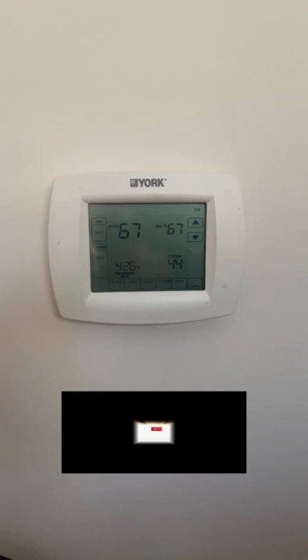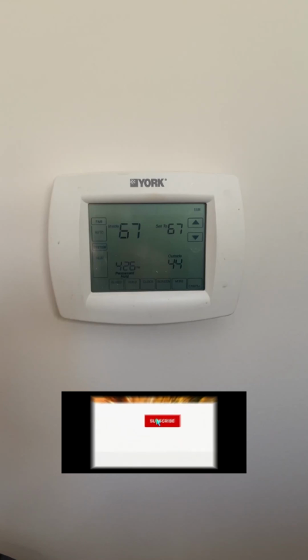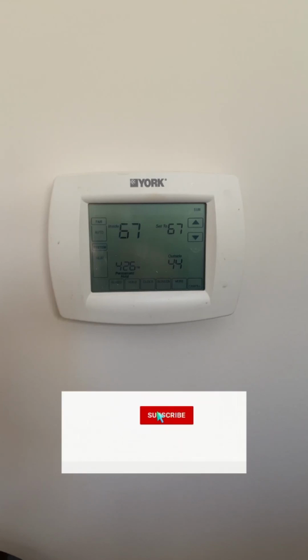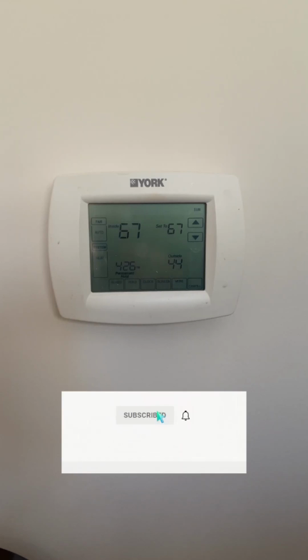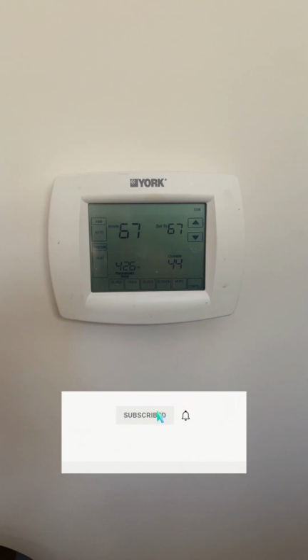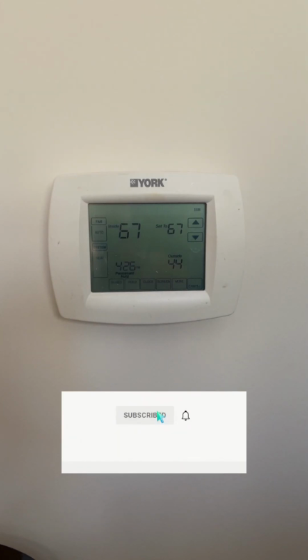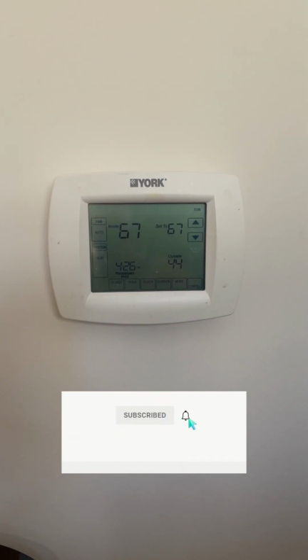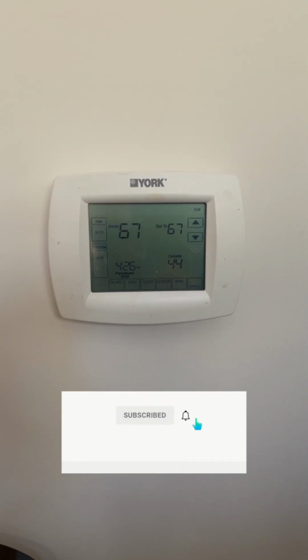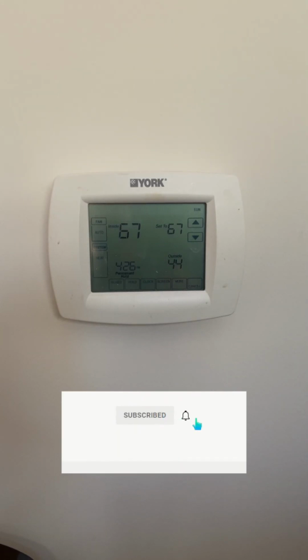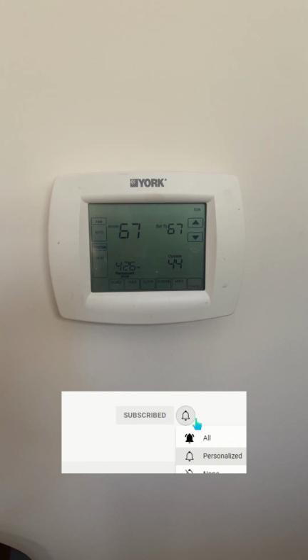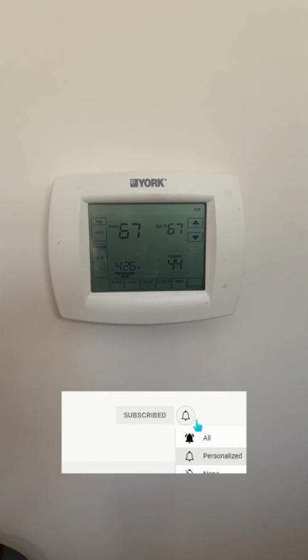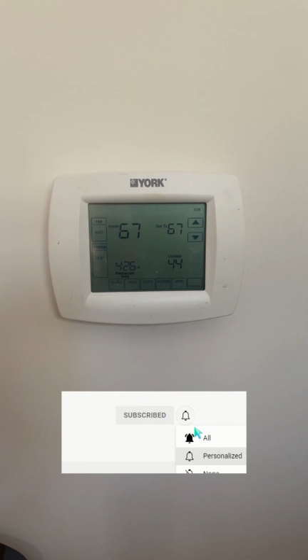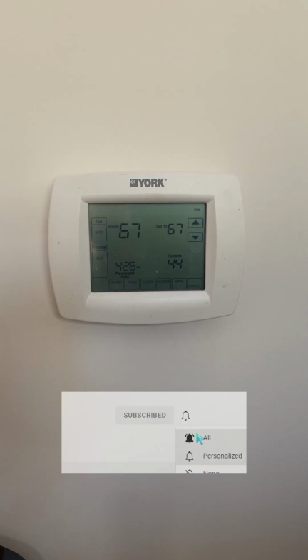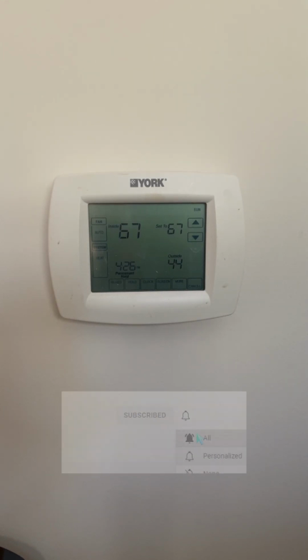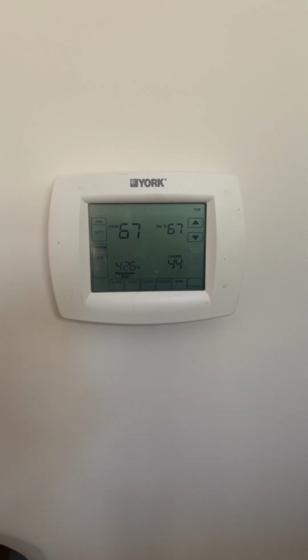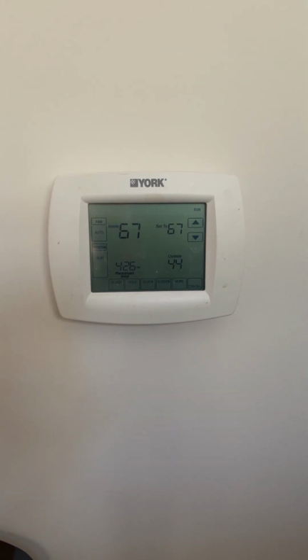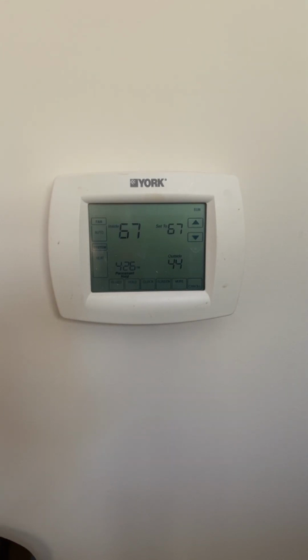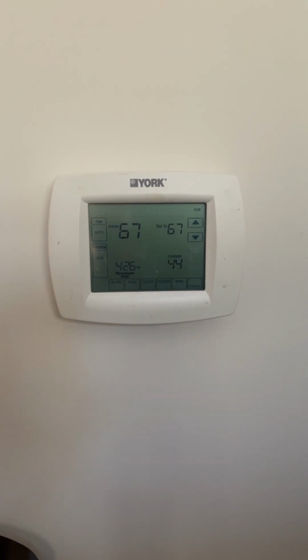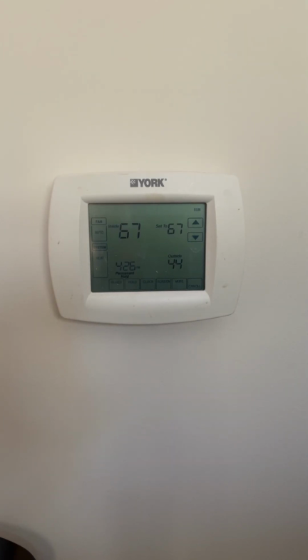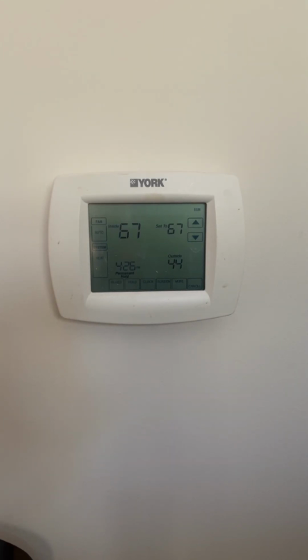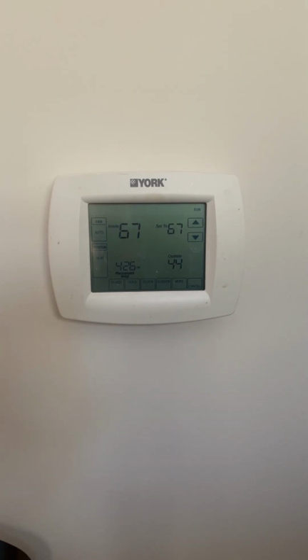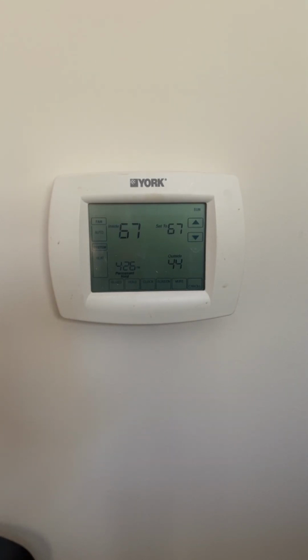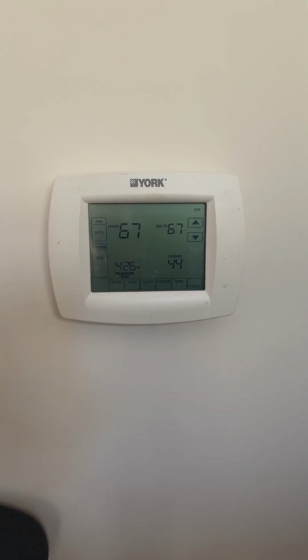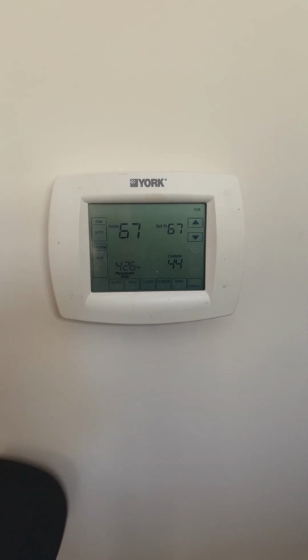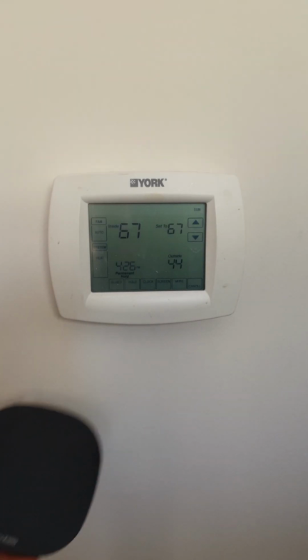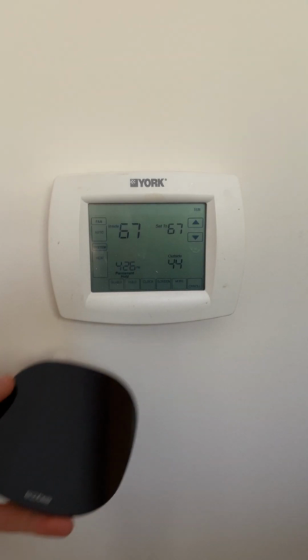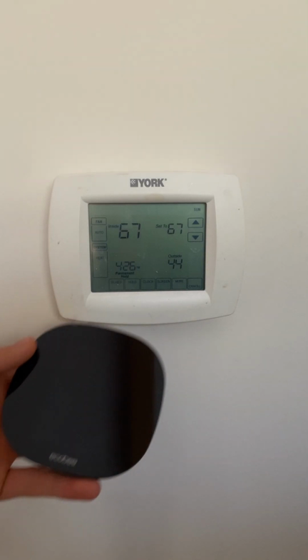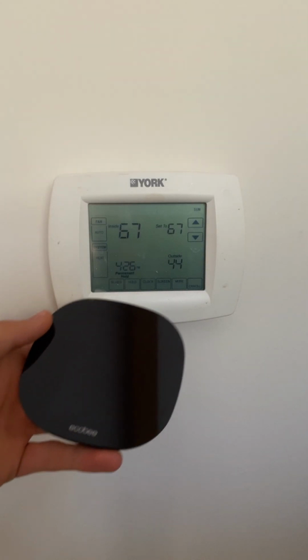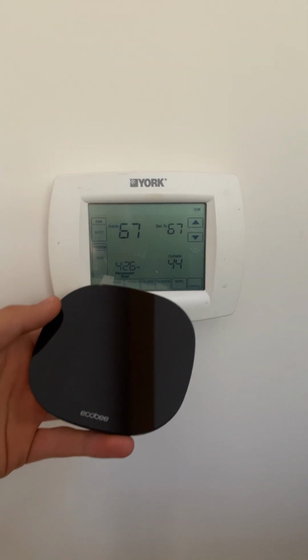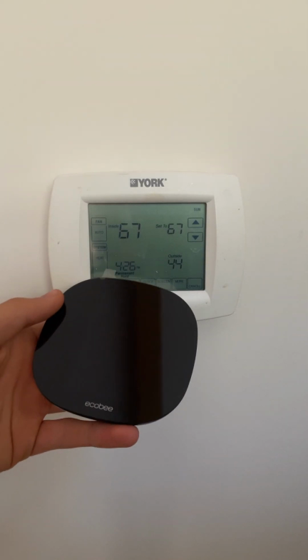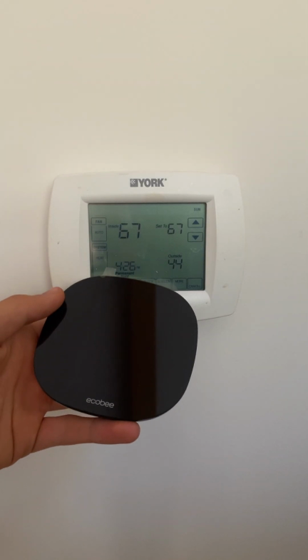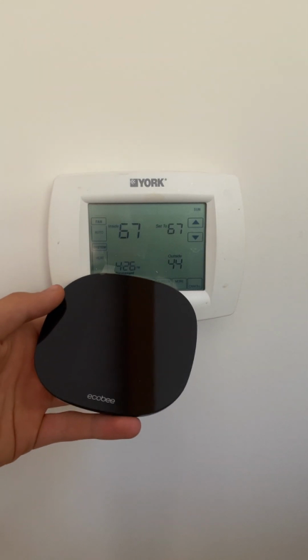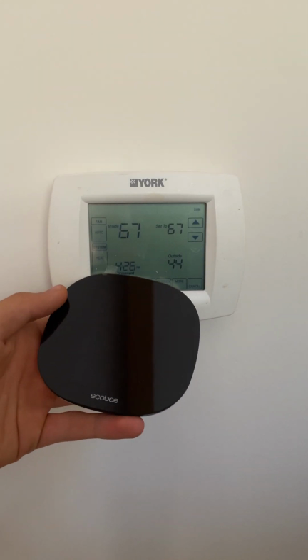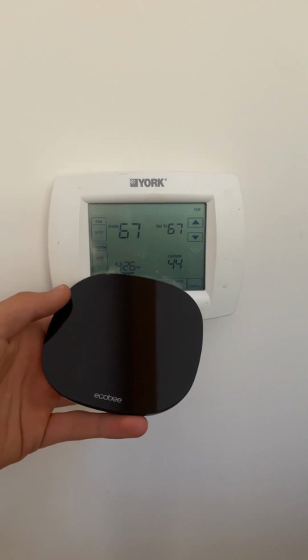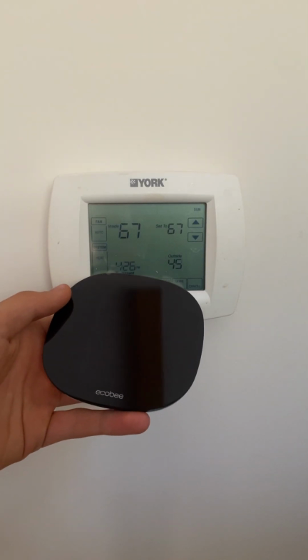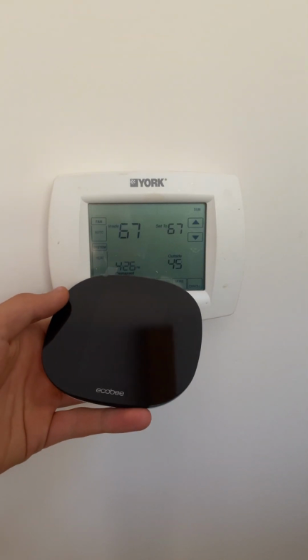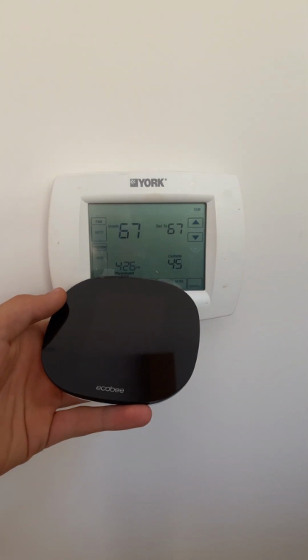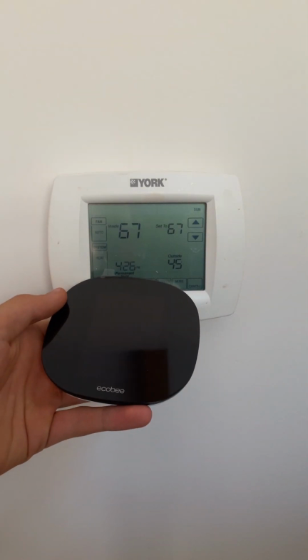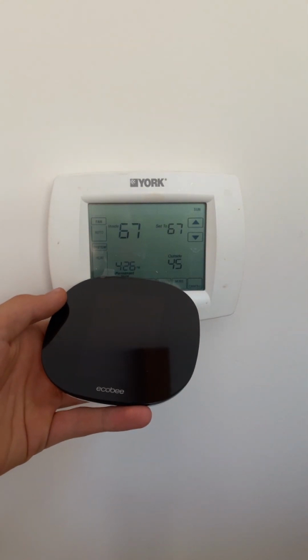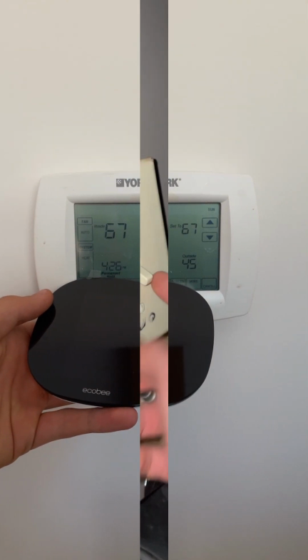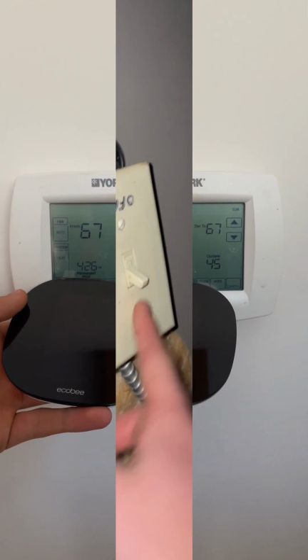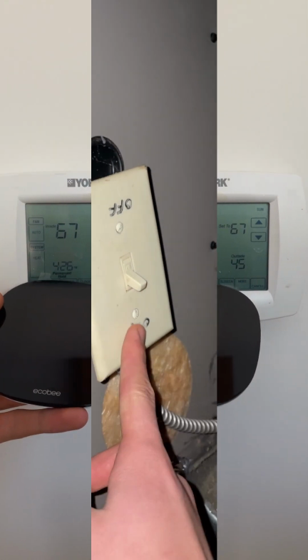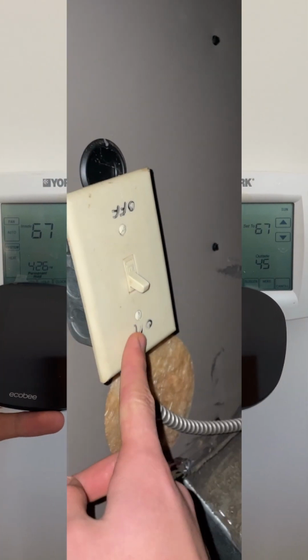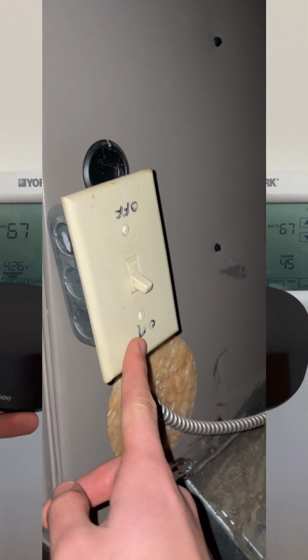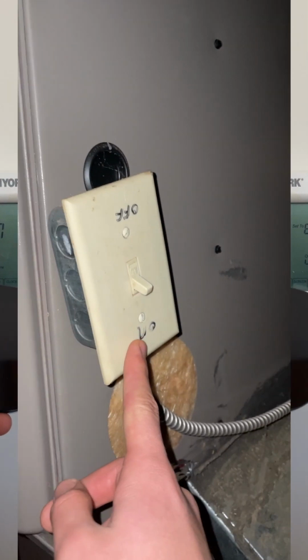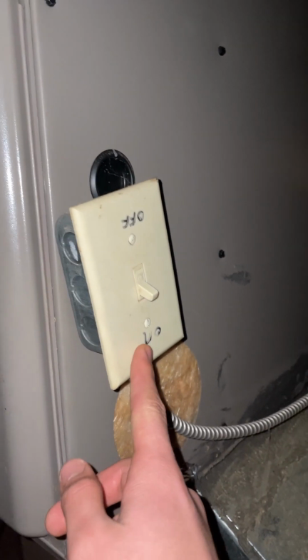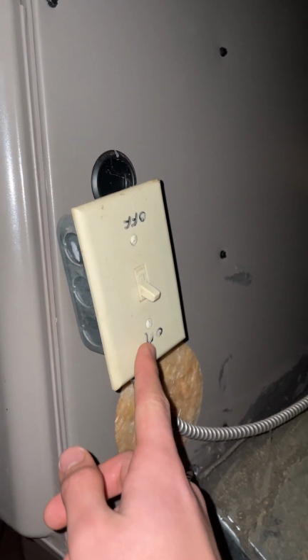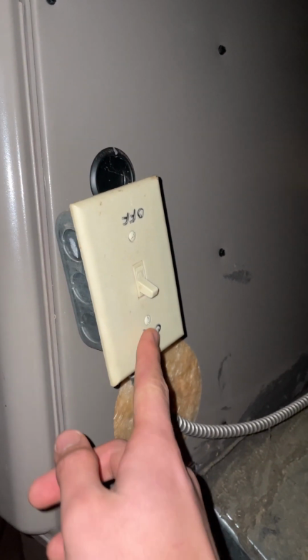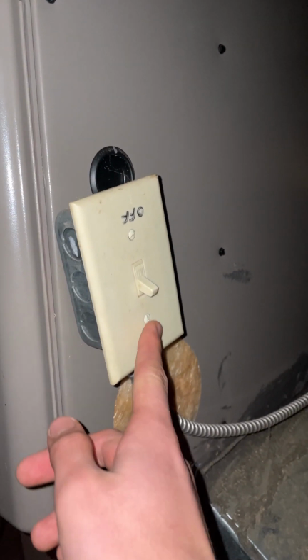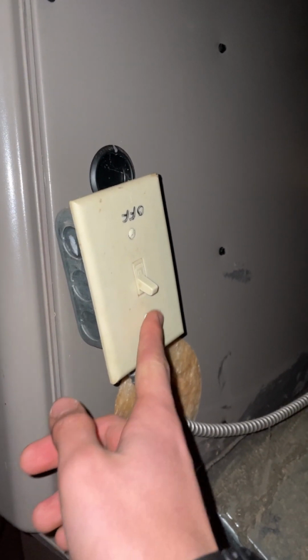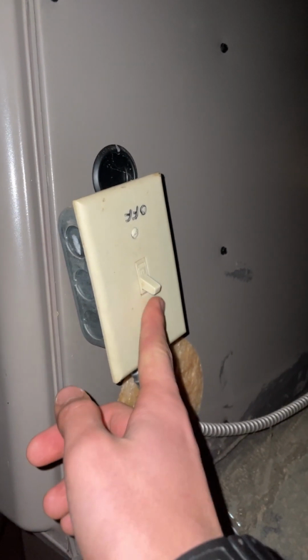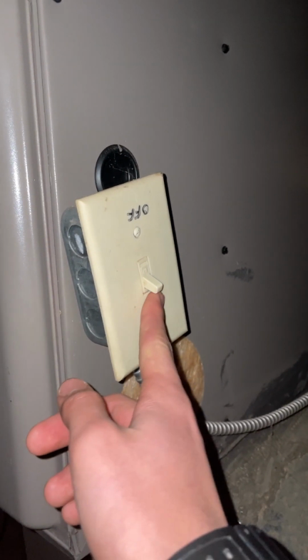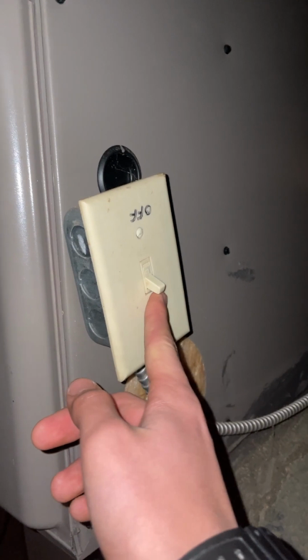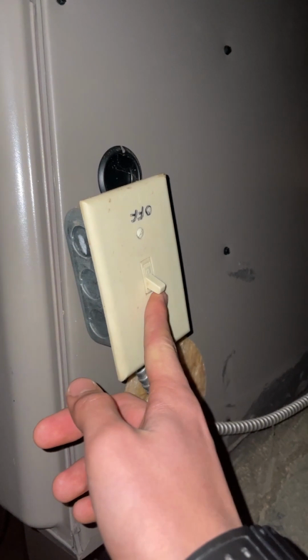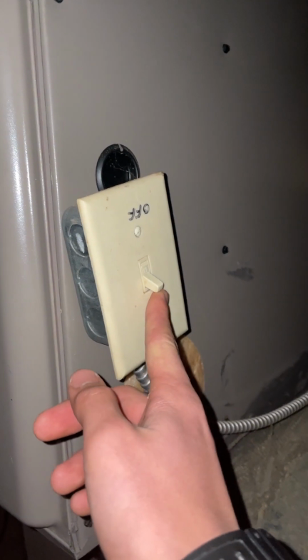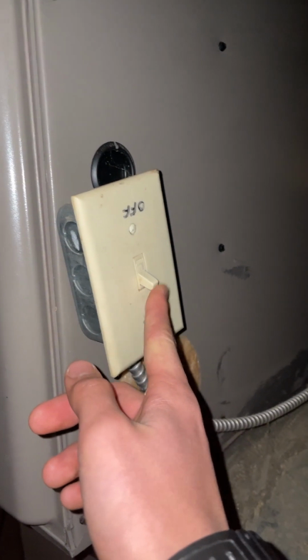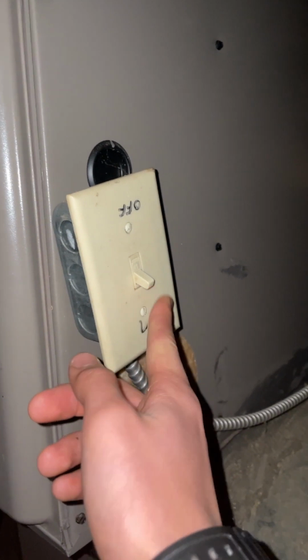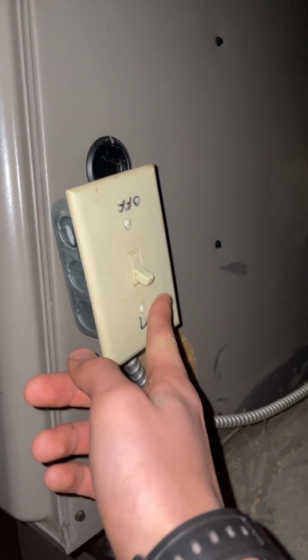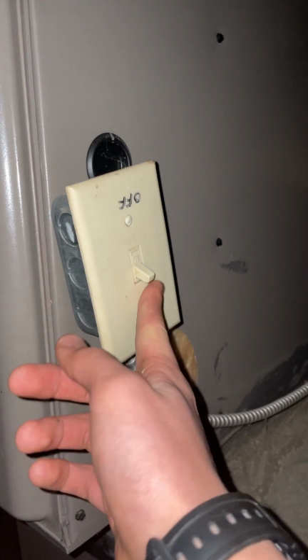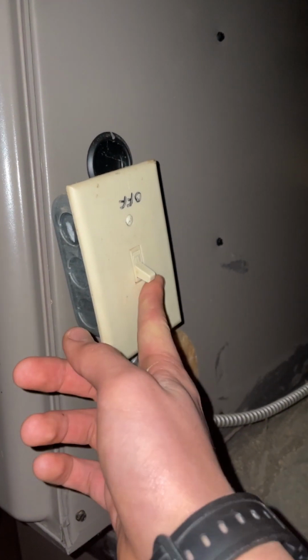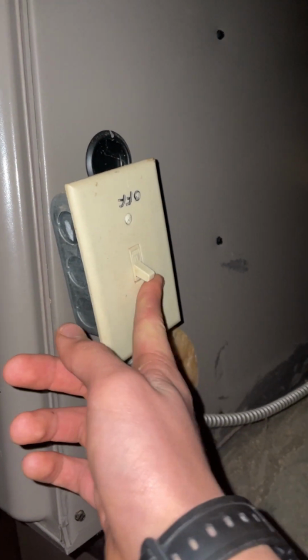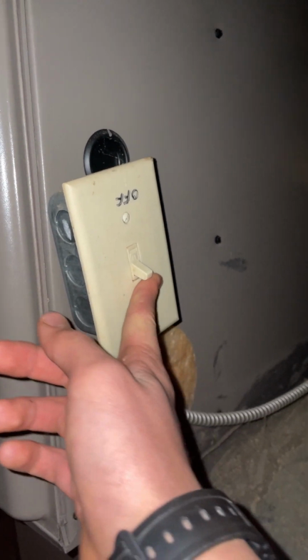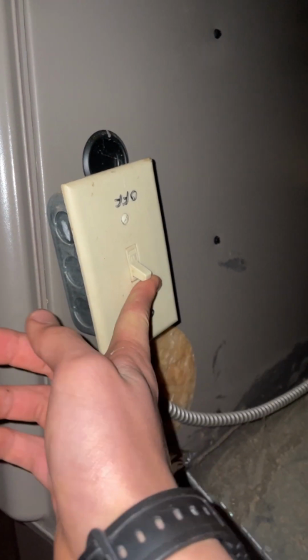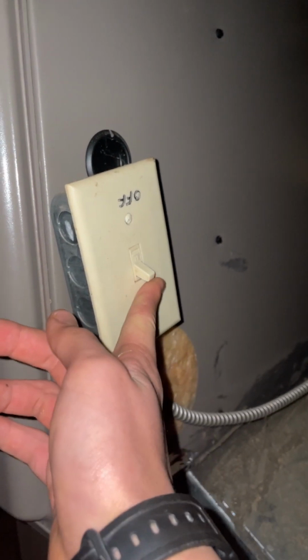In this video we will be changing this thermostat out for an ecobee light. First we're going to turn the furnace power off.